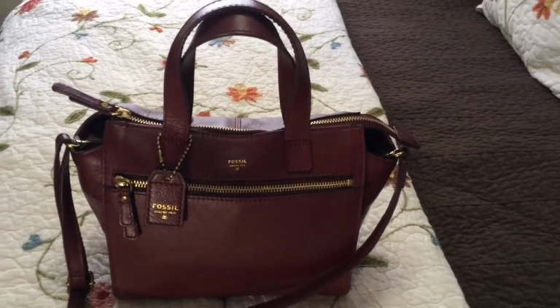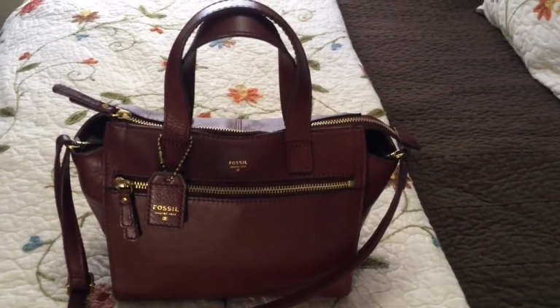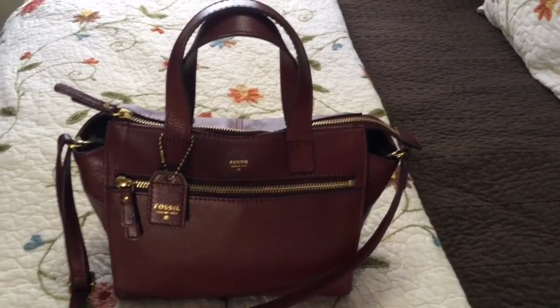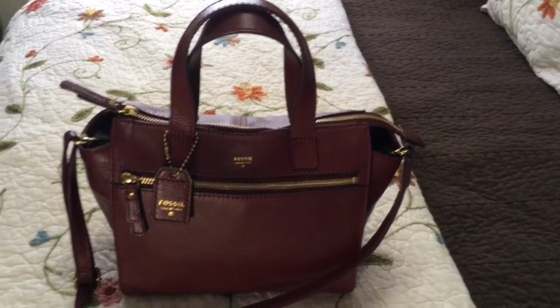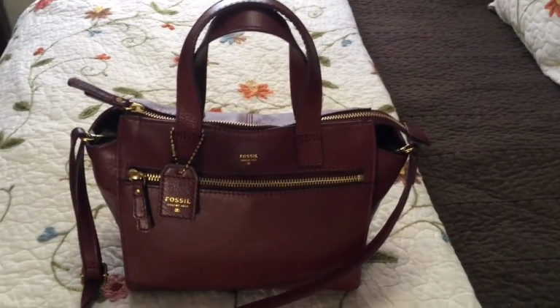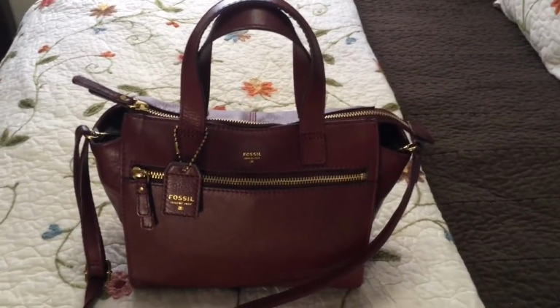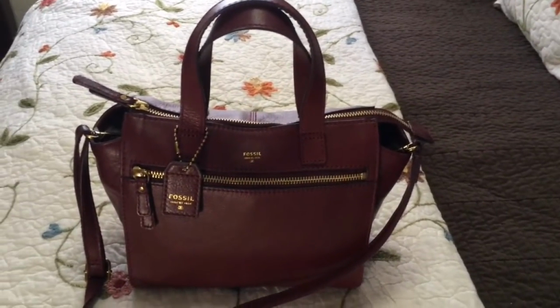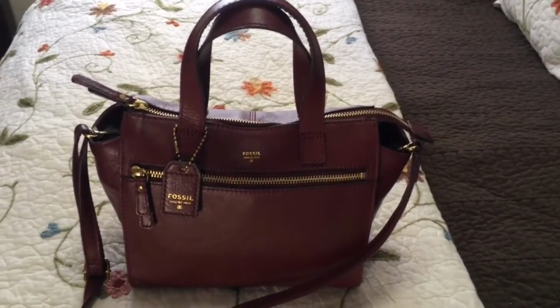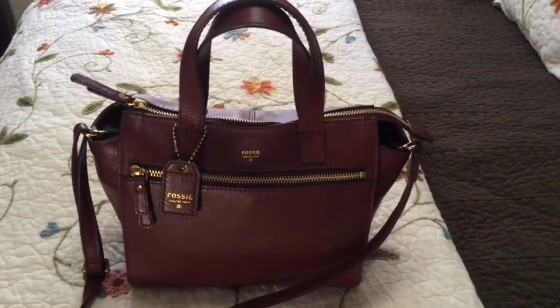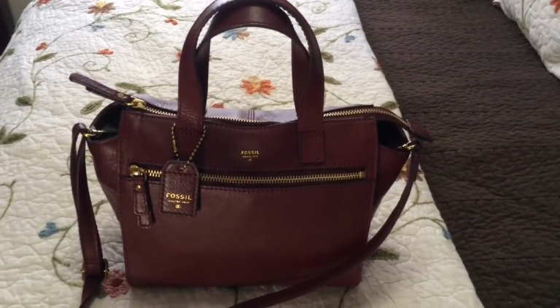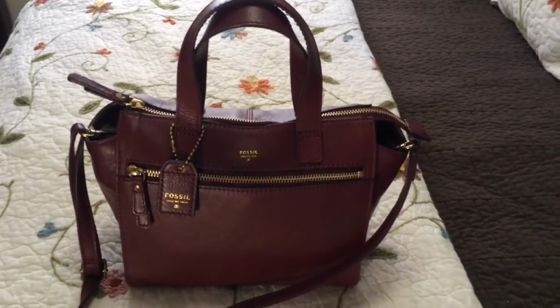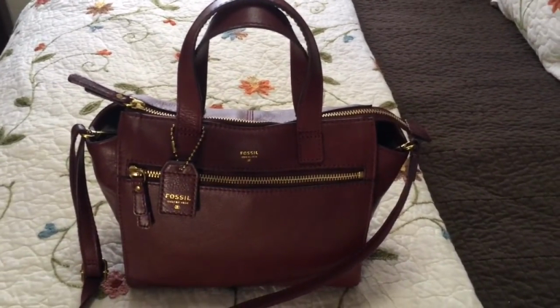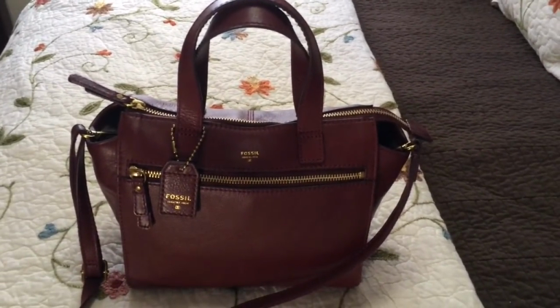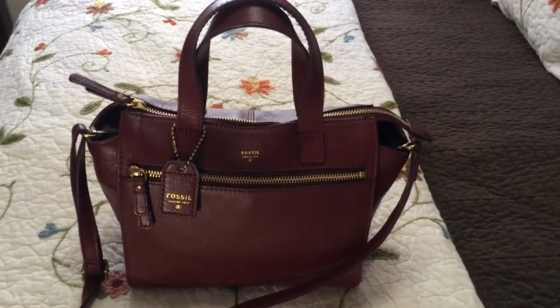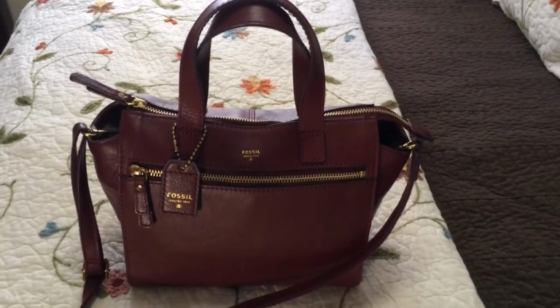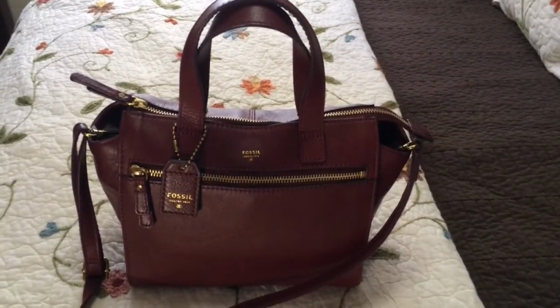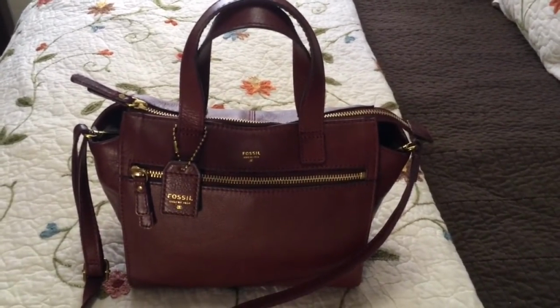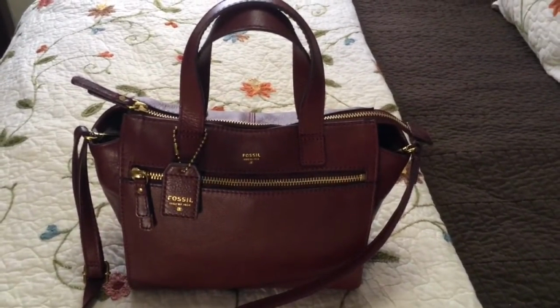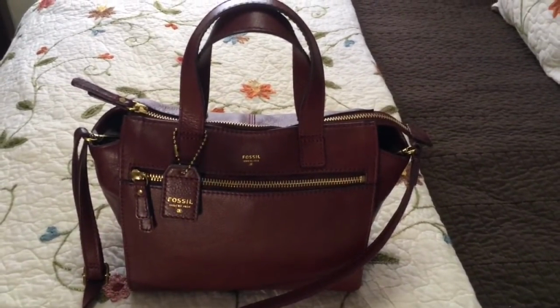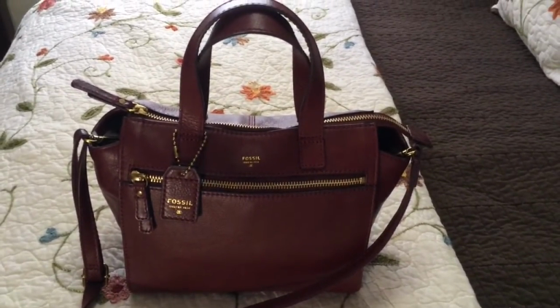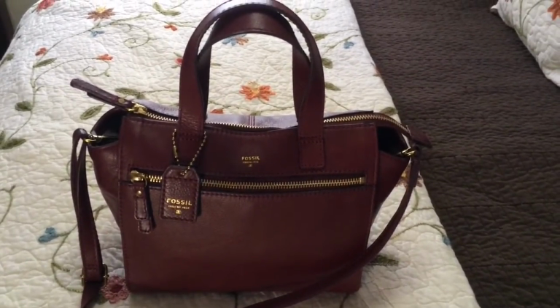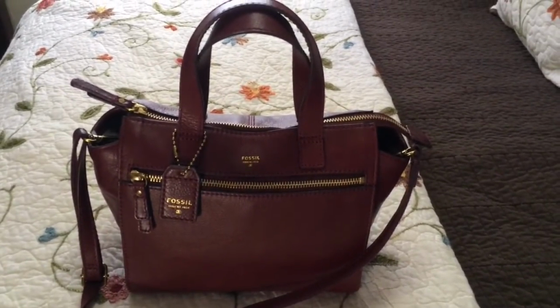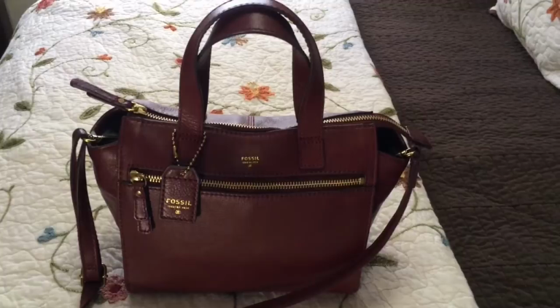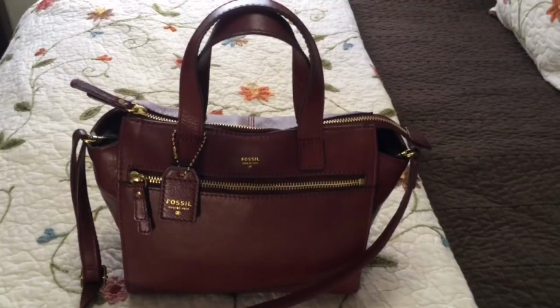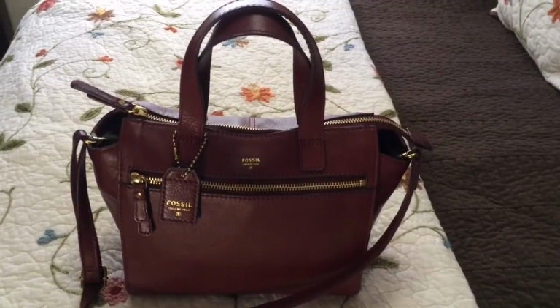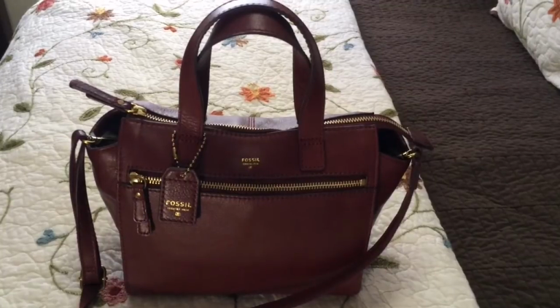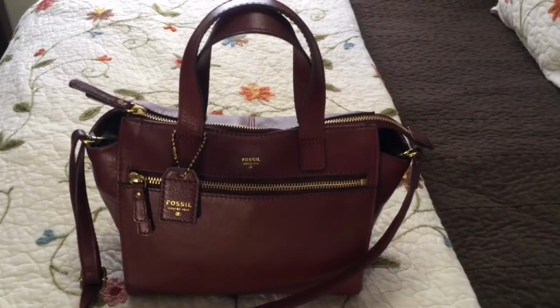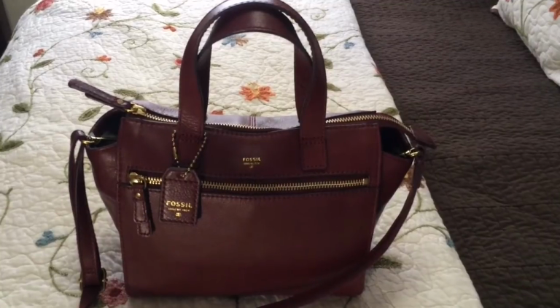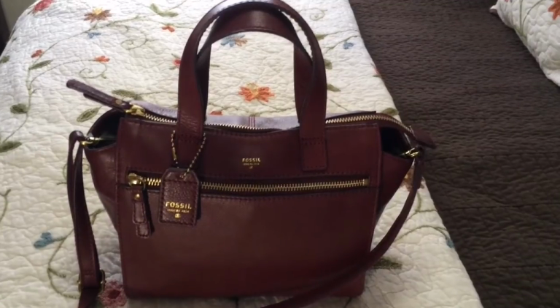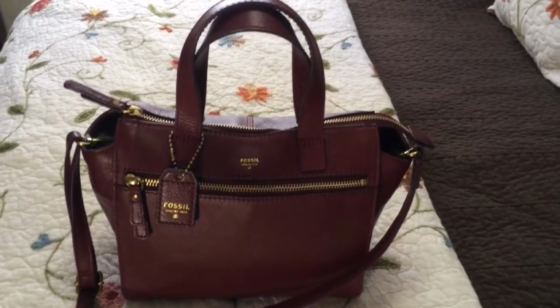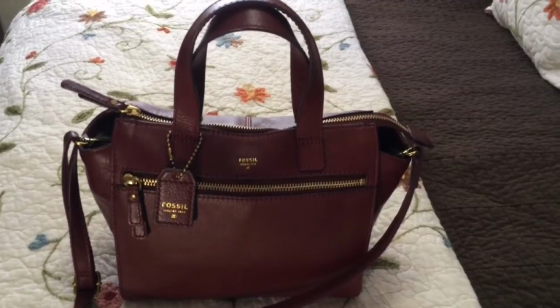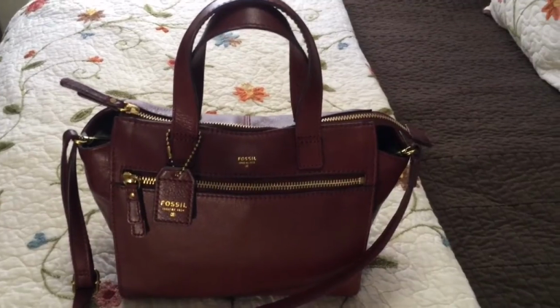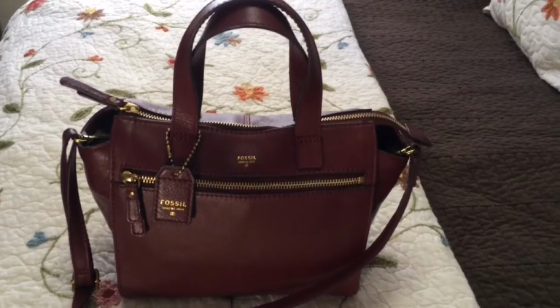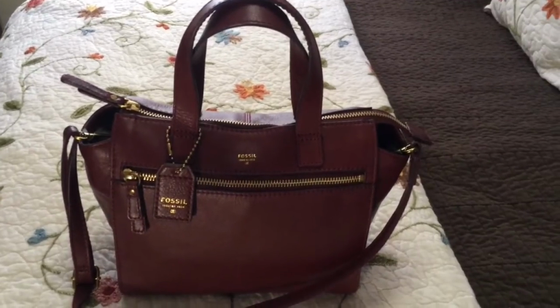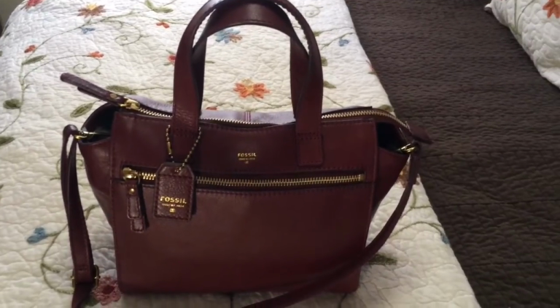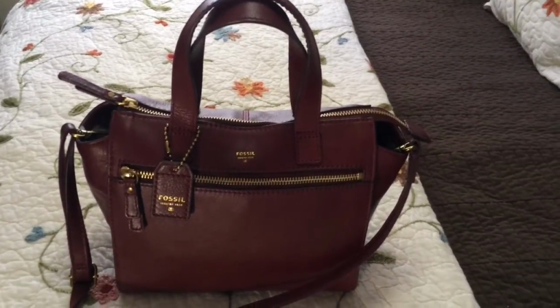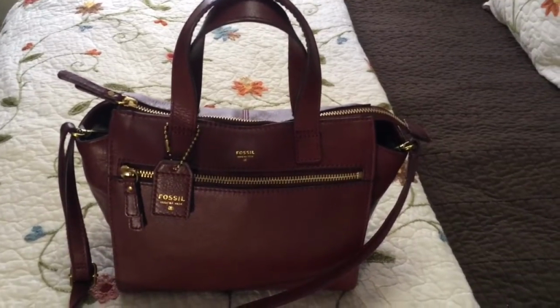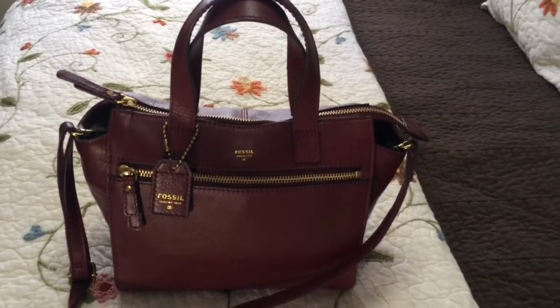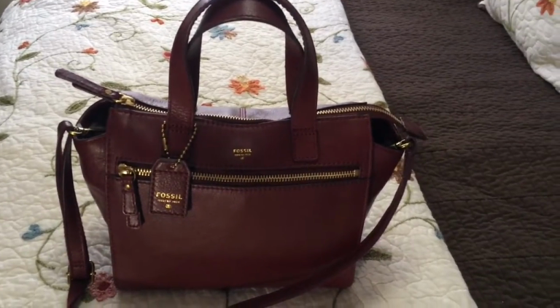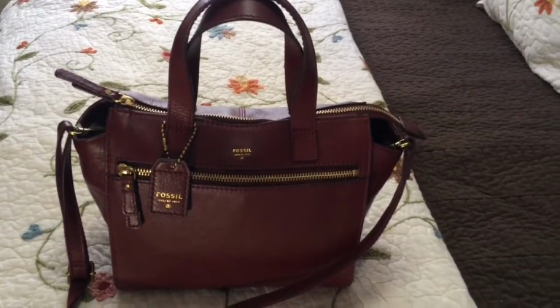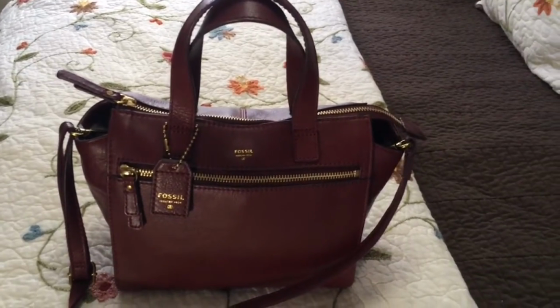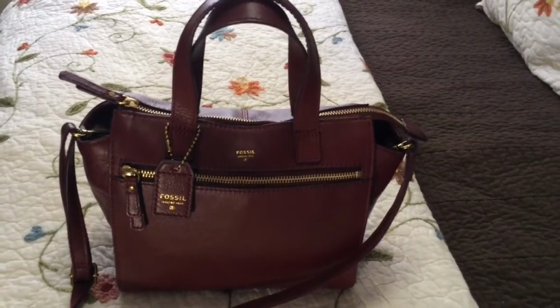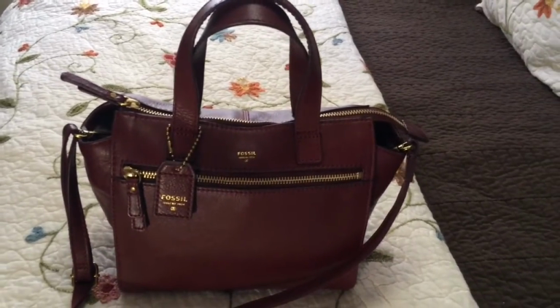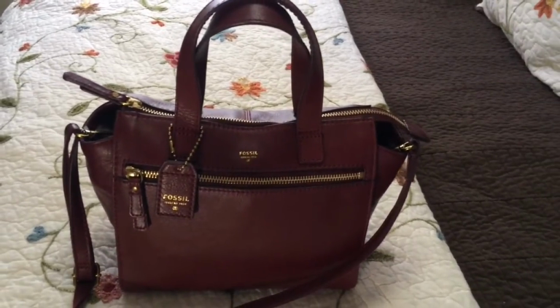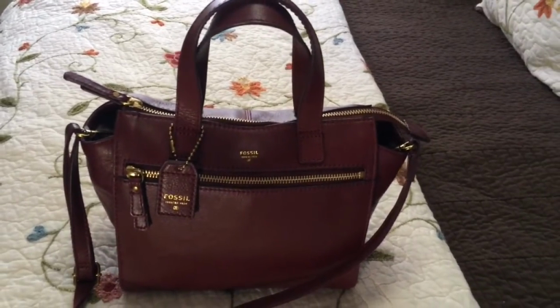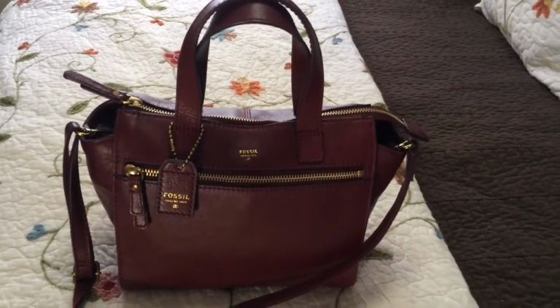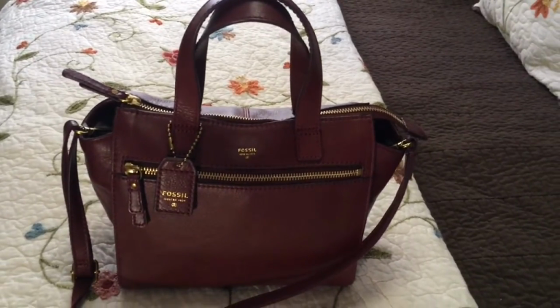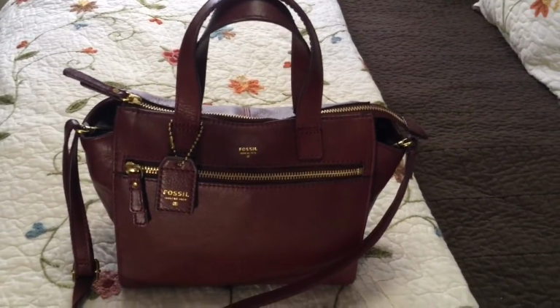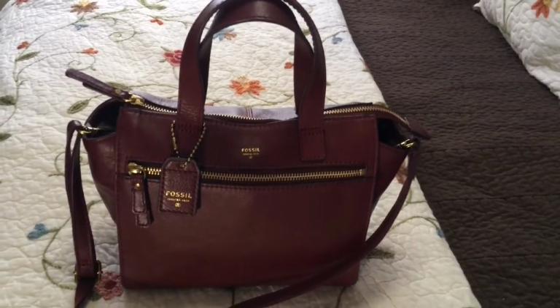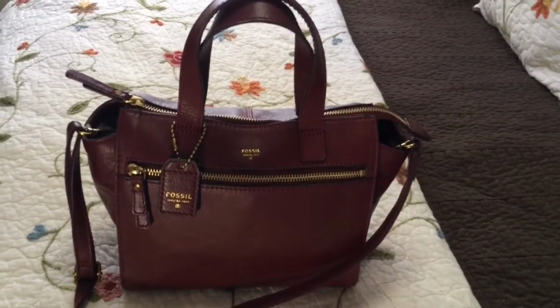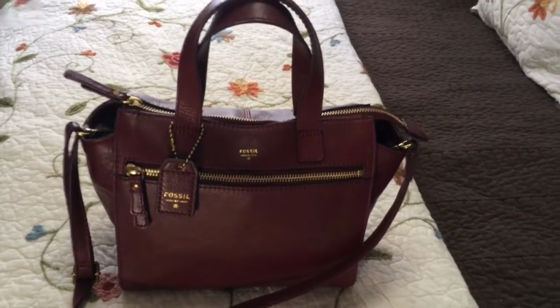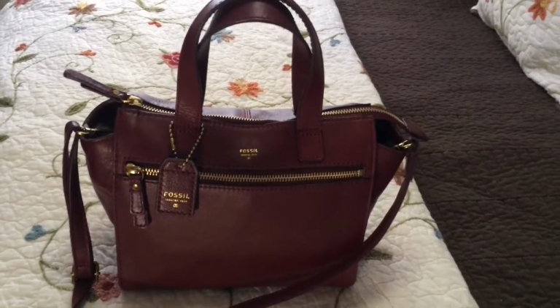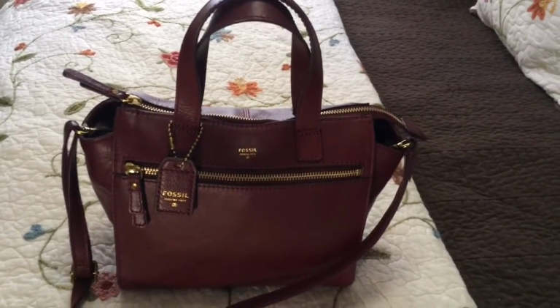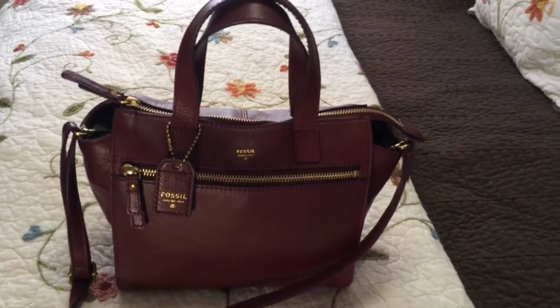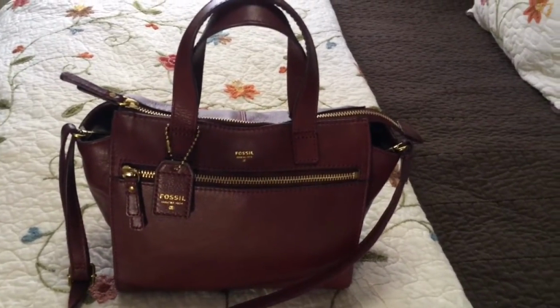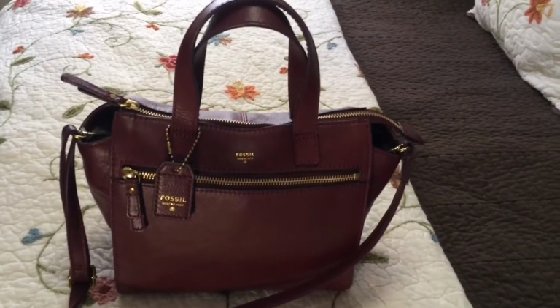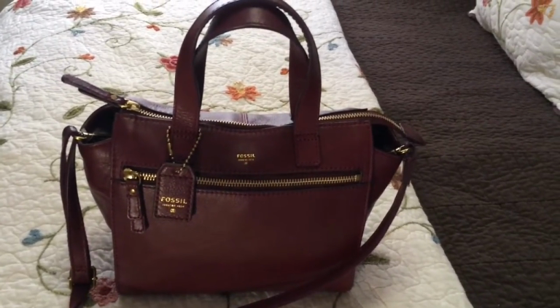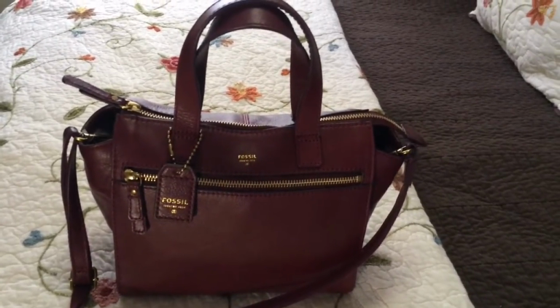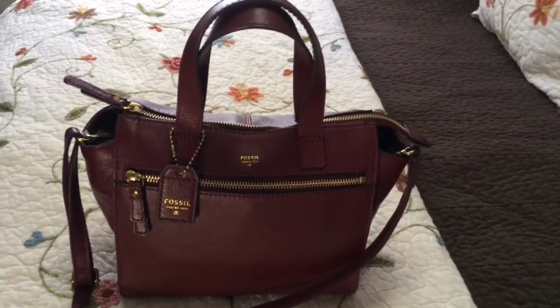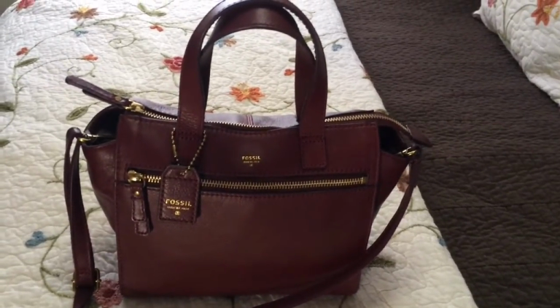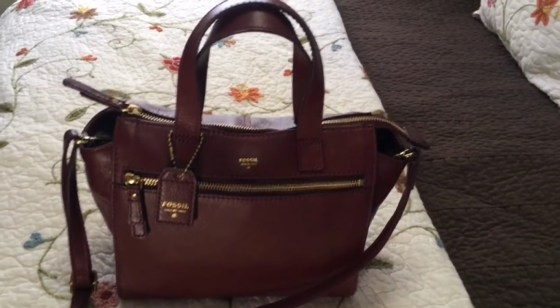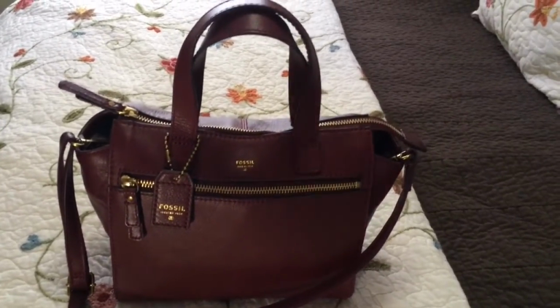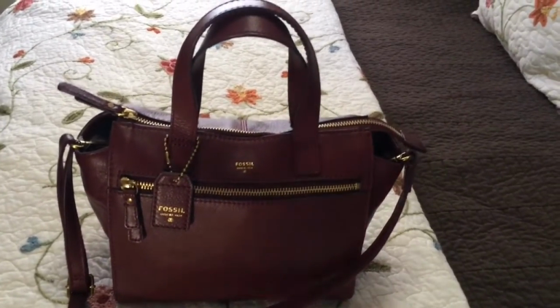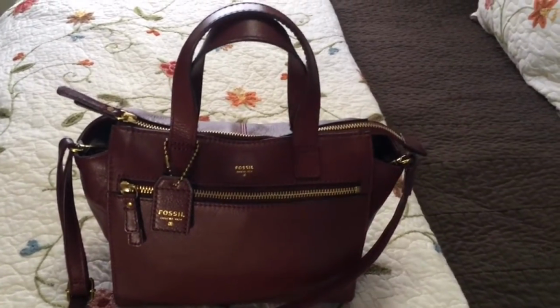This is the Tessa Satchel by Fossil. This is the maroon color, which is kind of like an oxblood color.